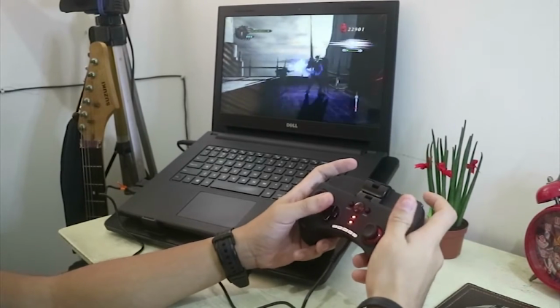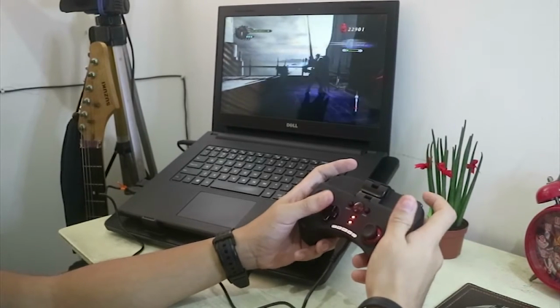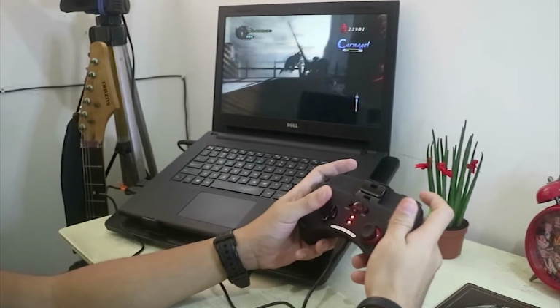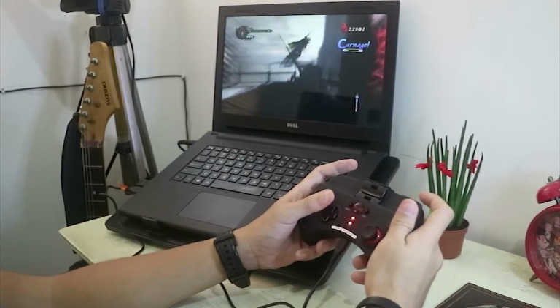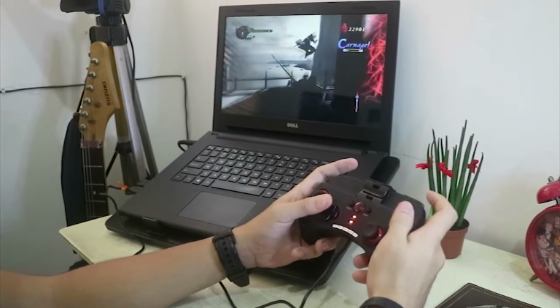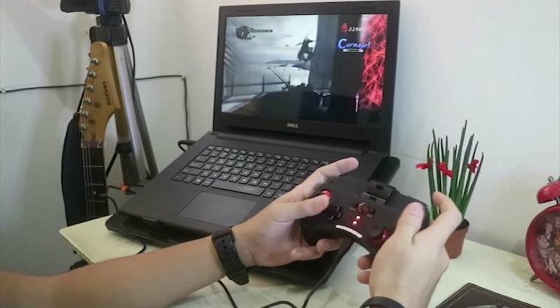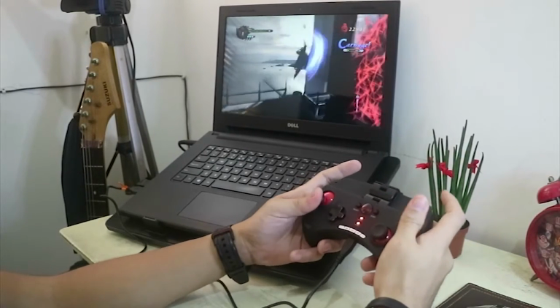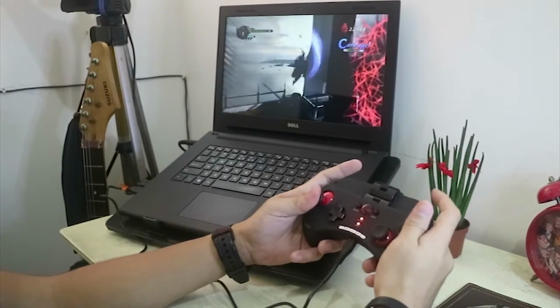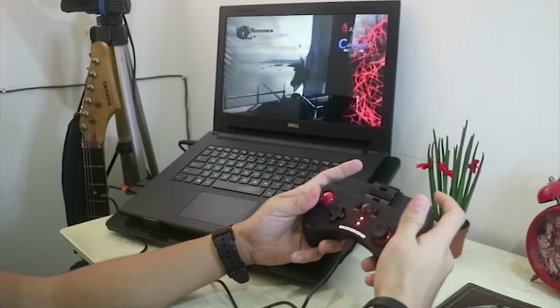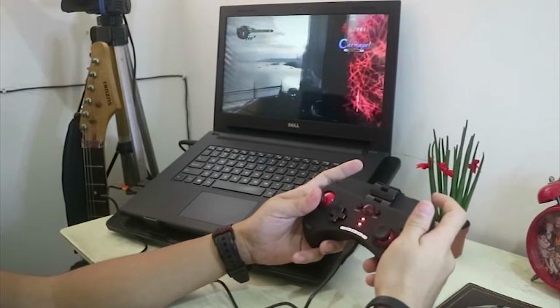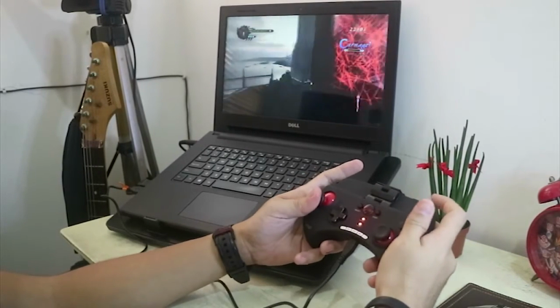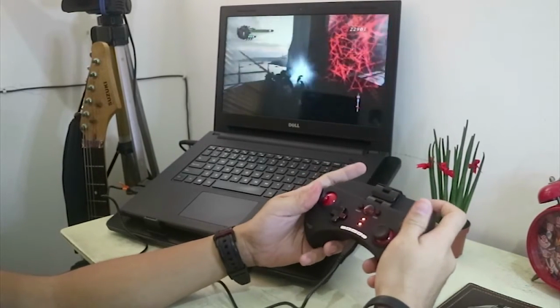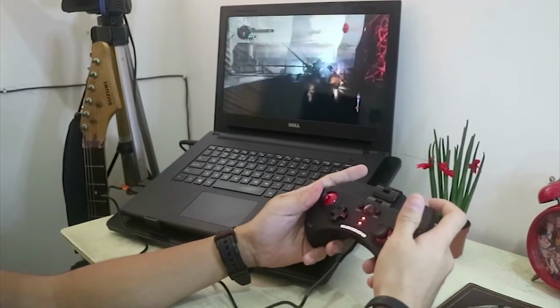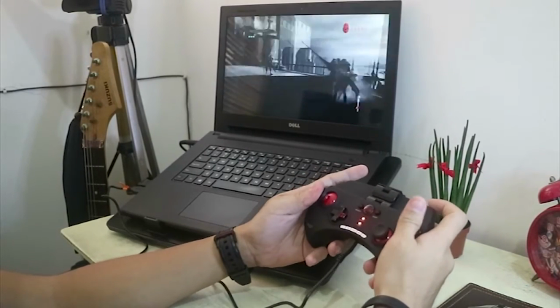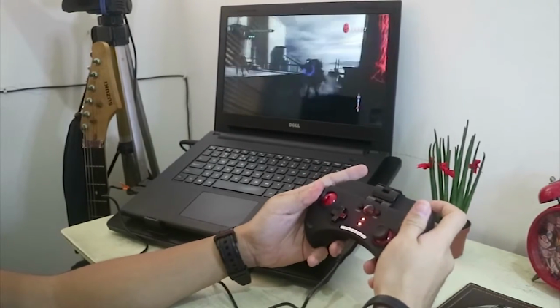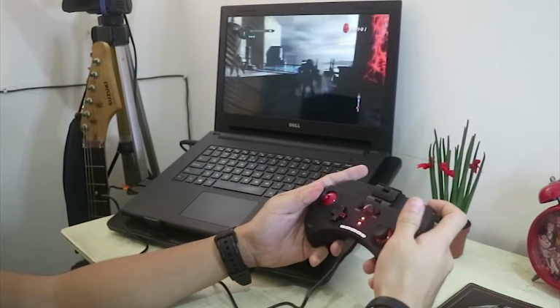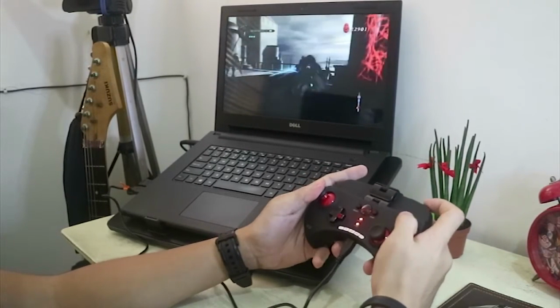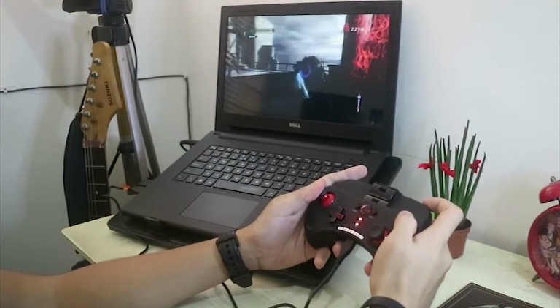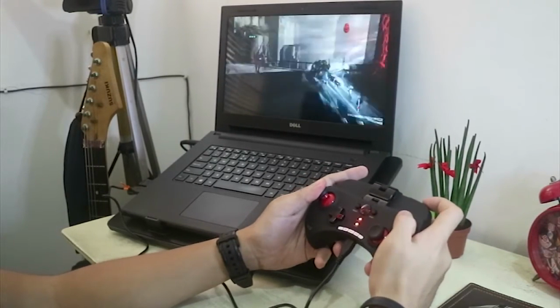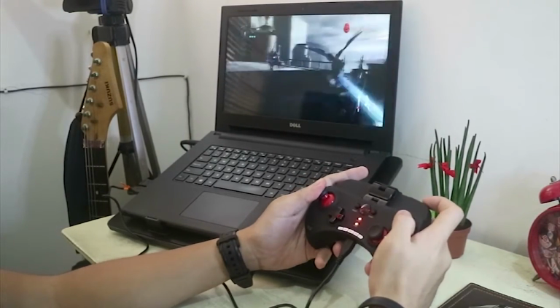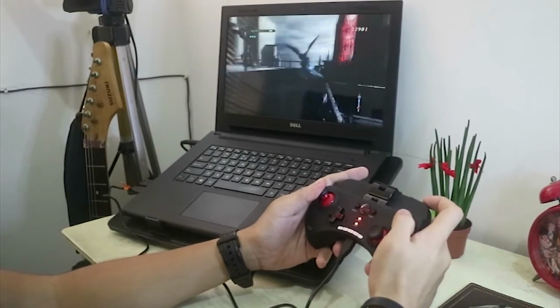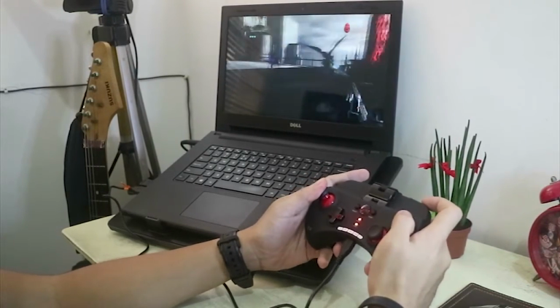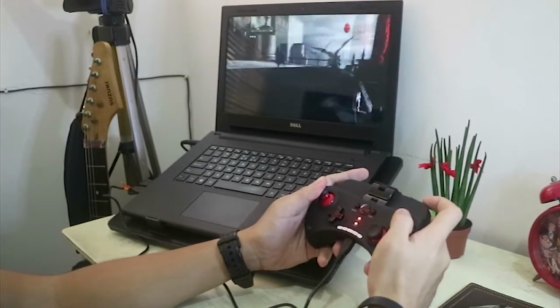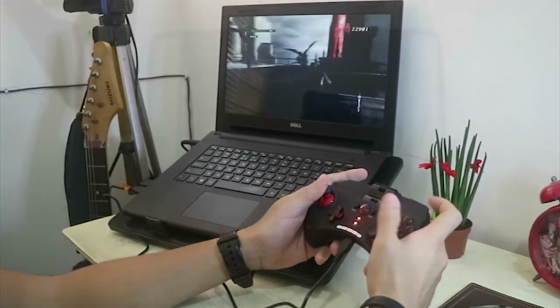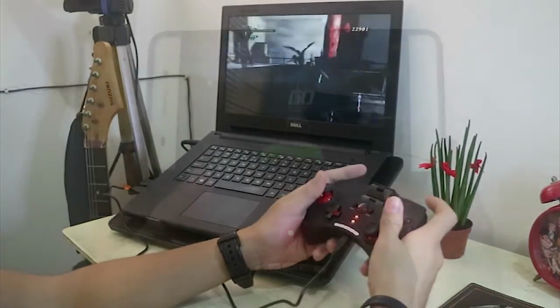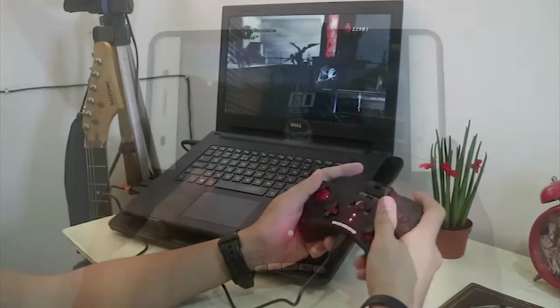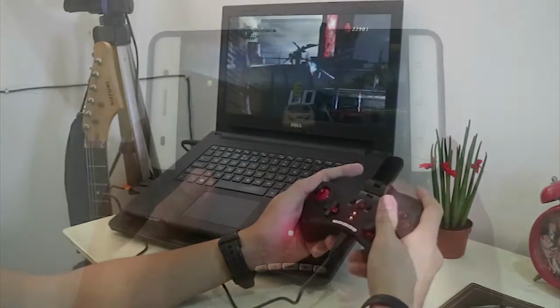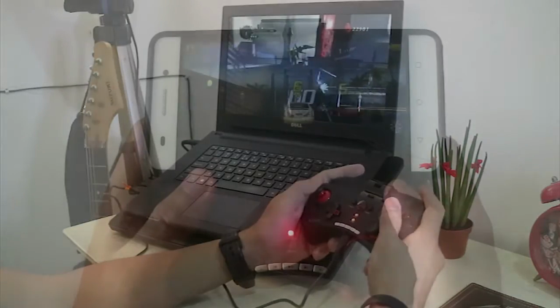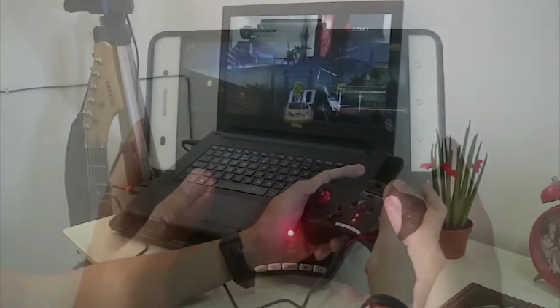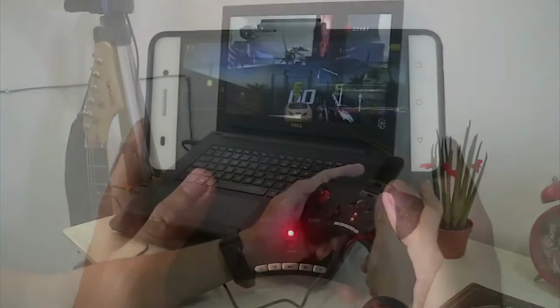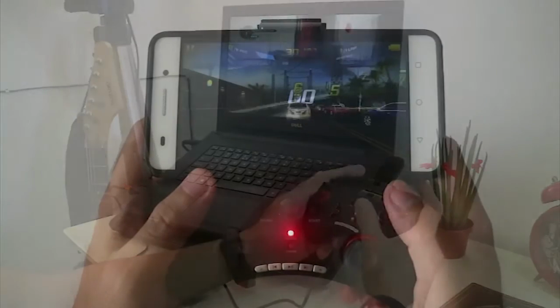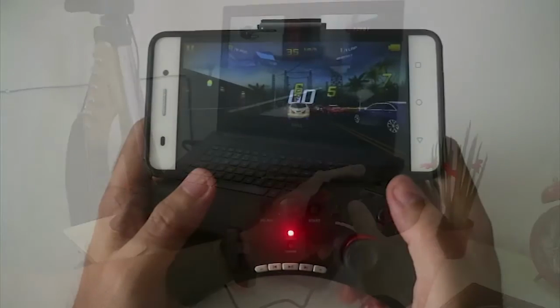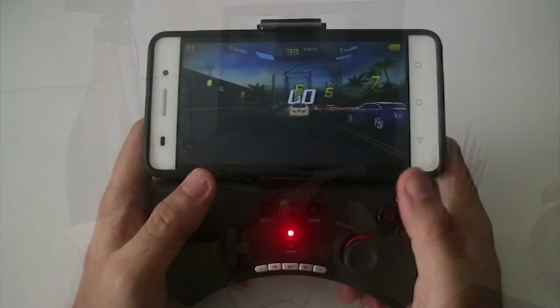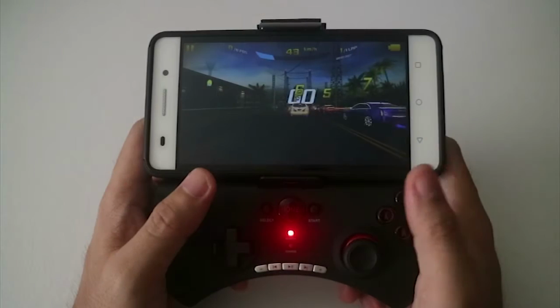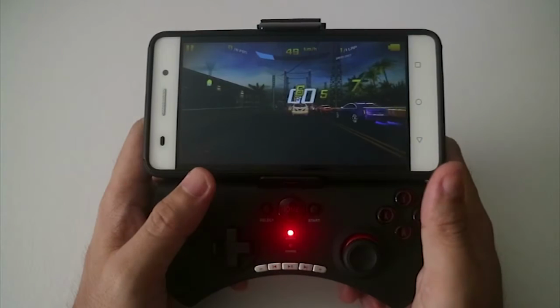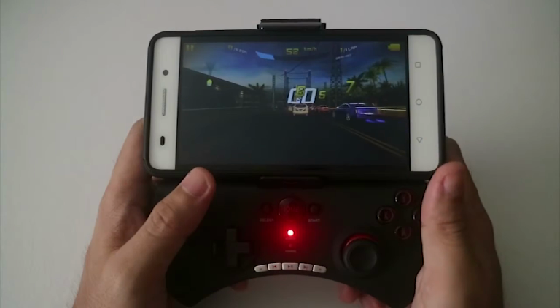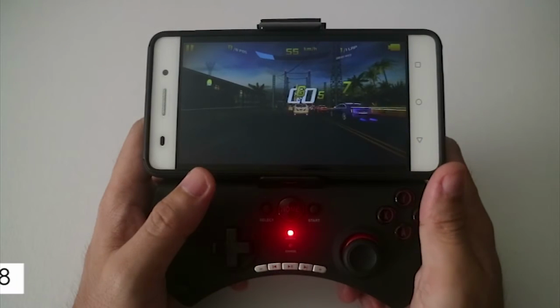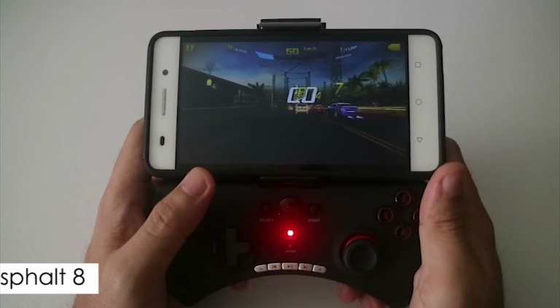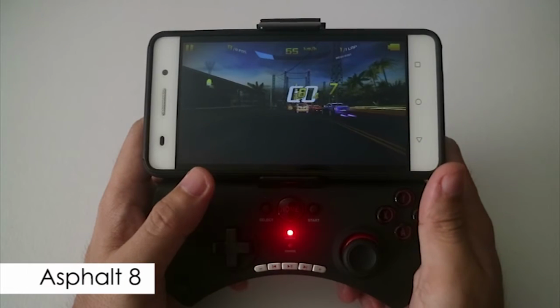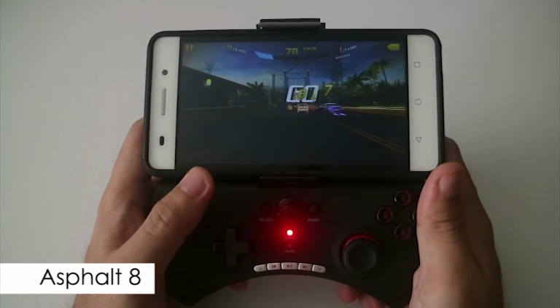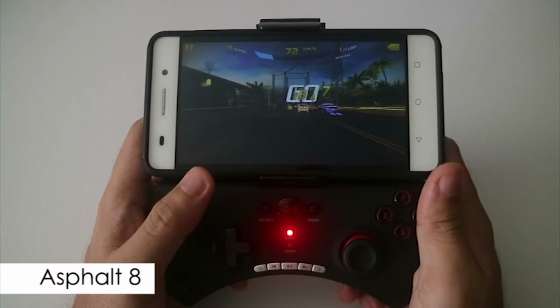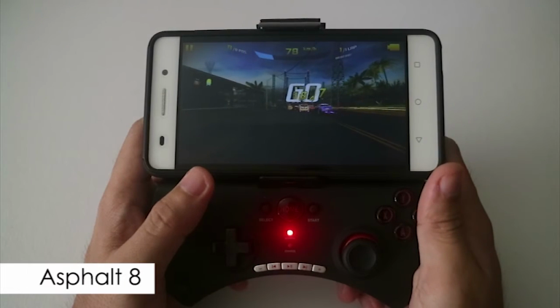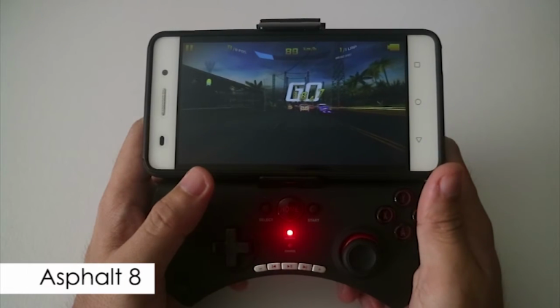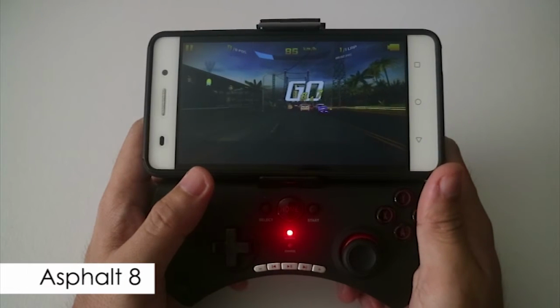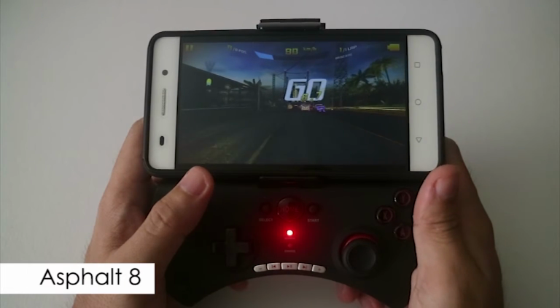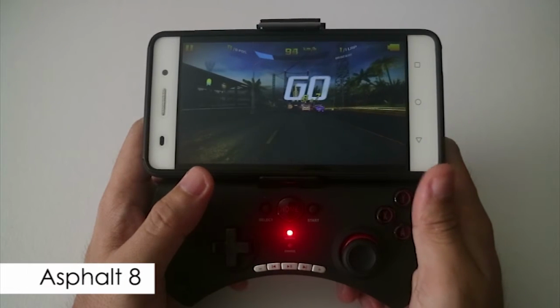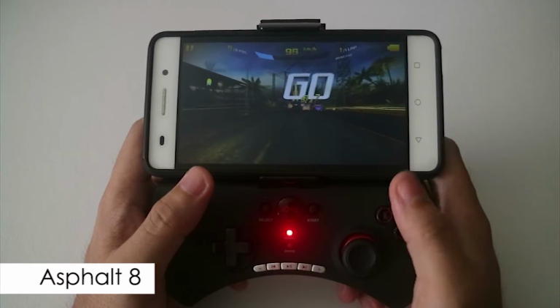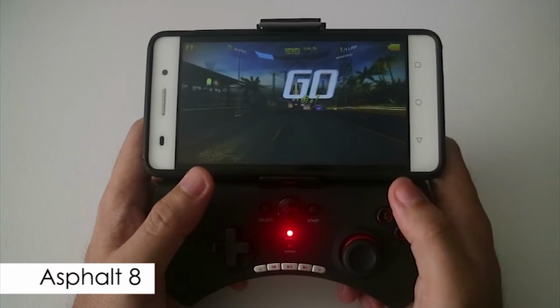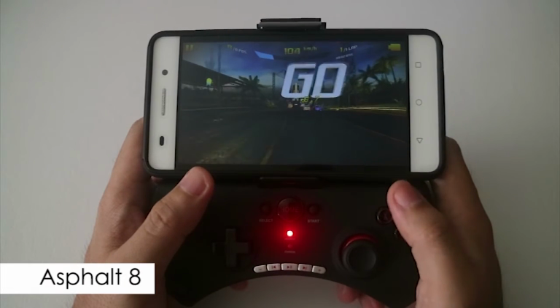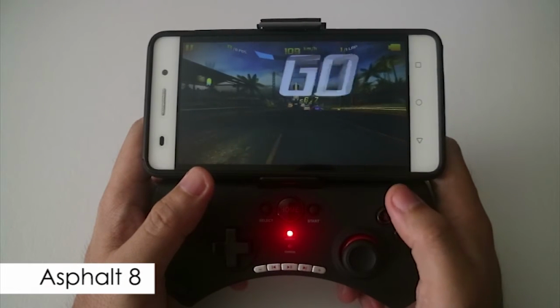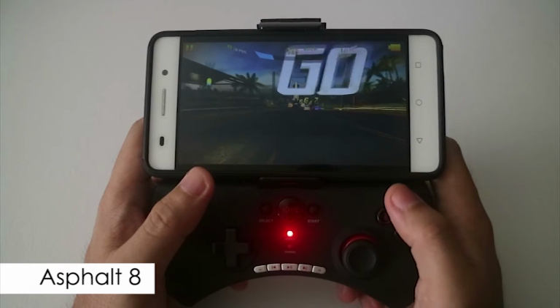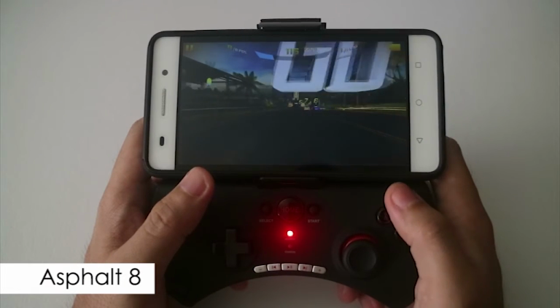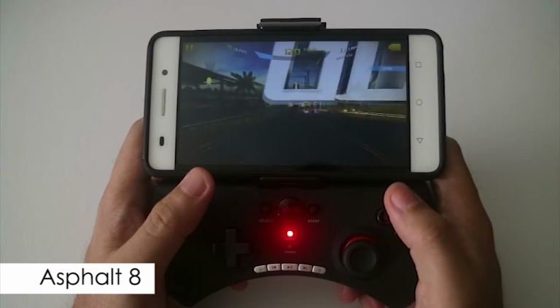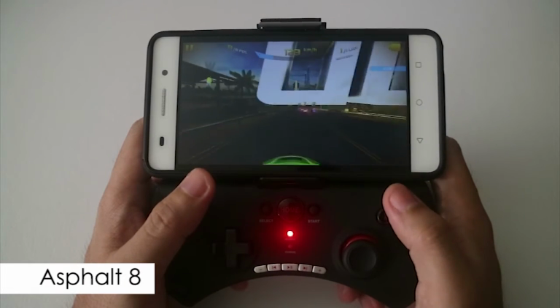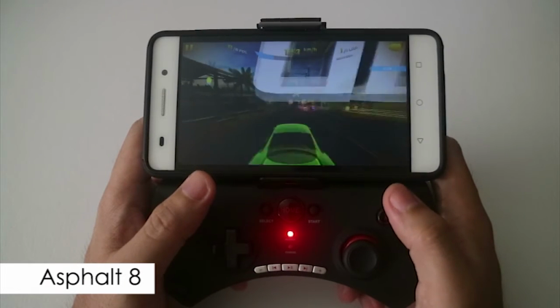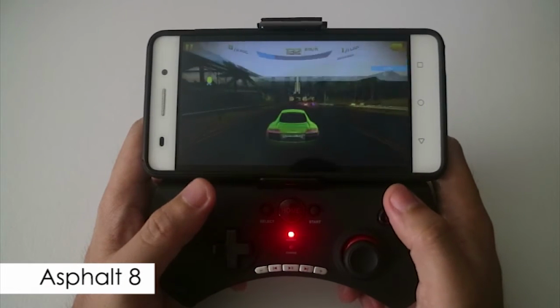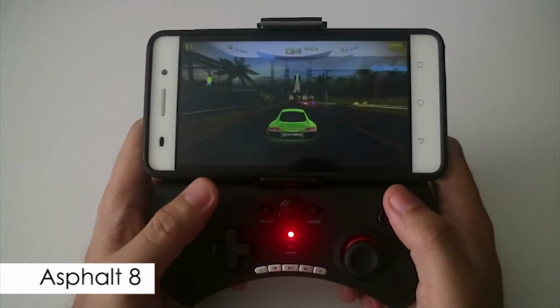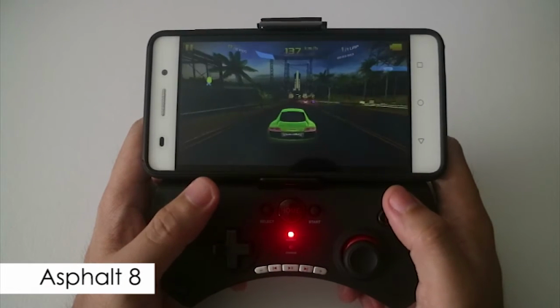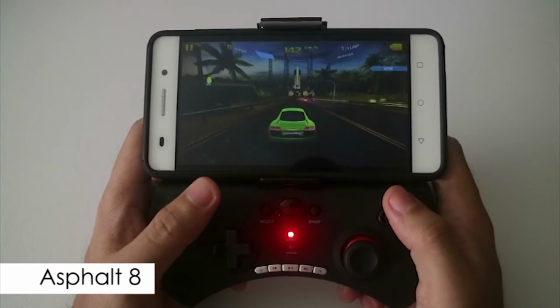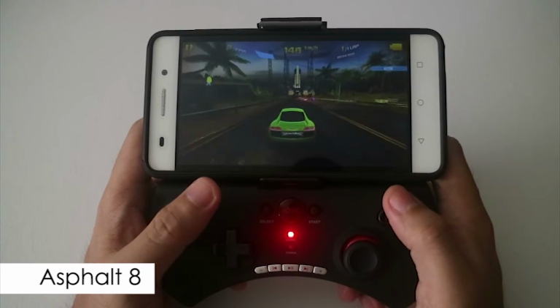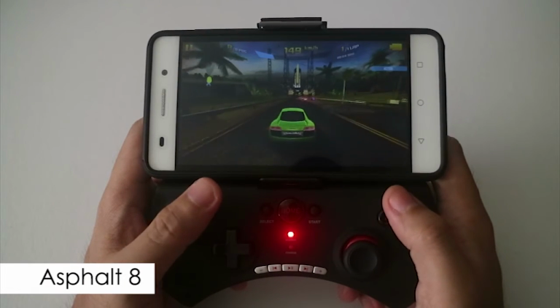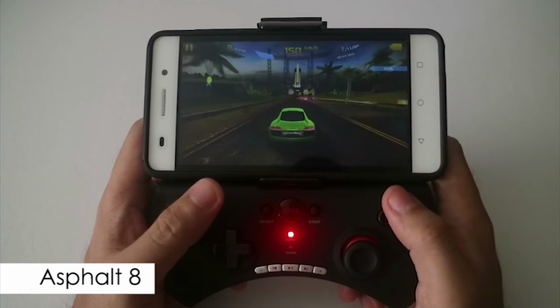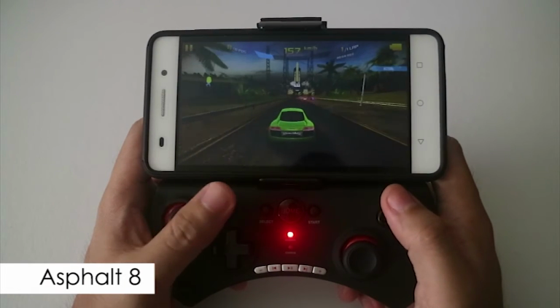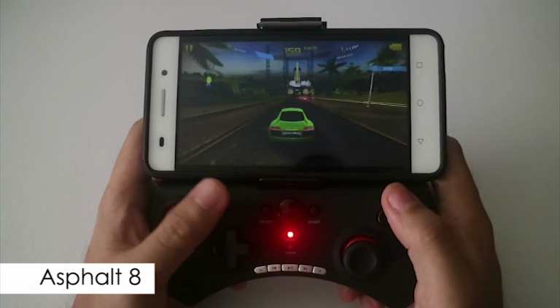And here are some games that I tested that work on this gamepad.